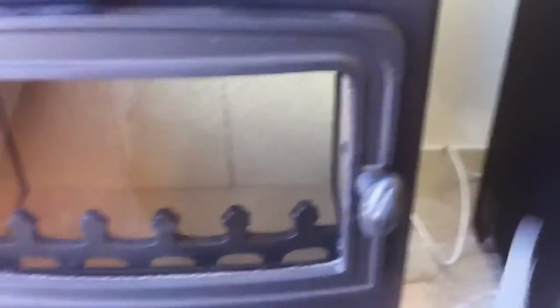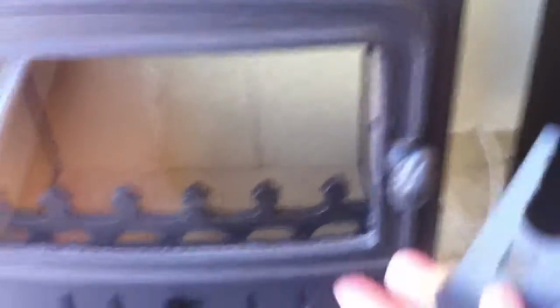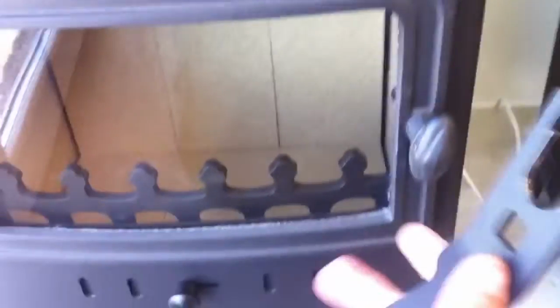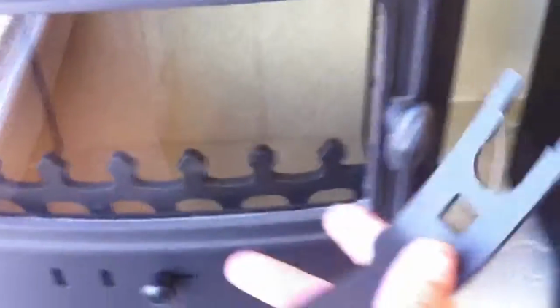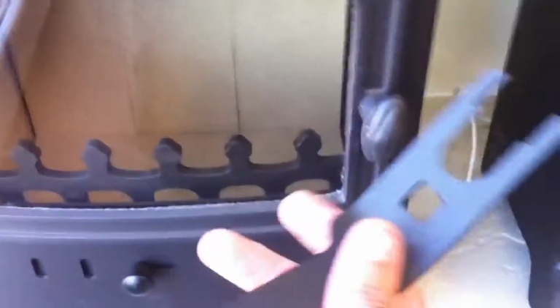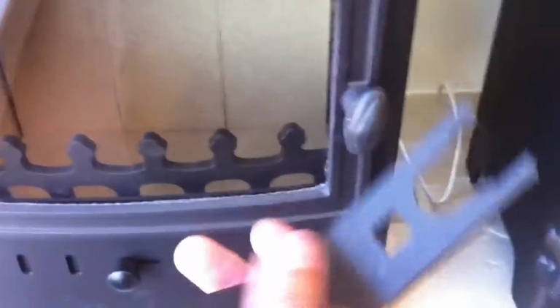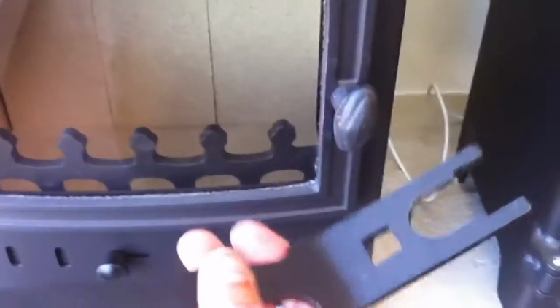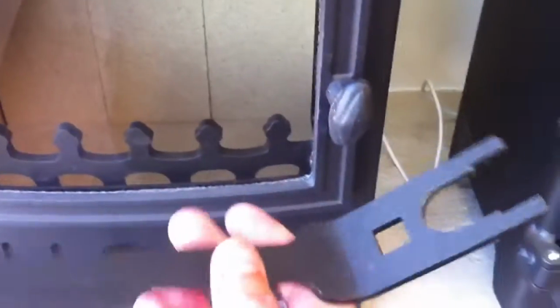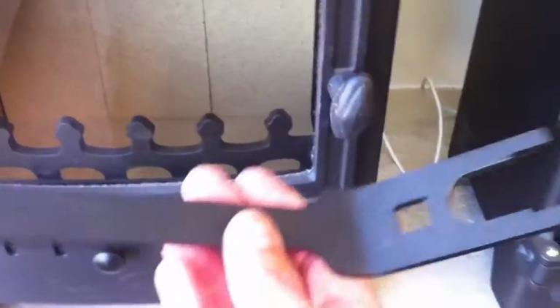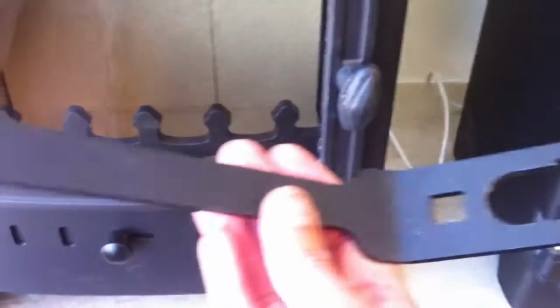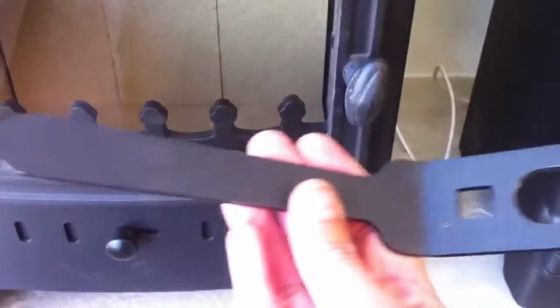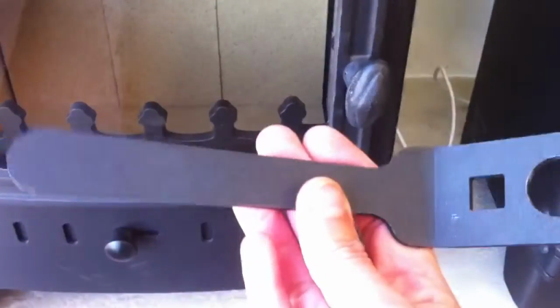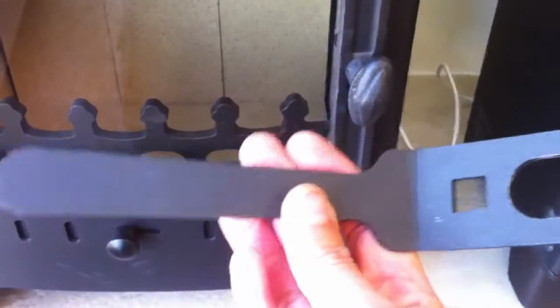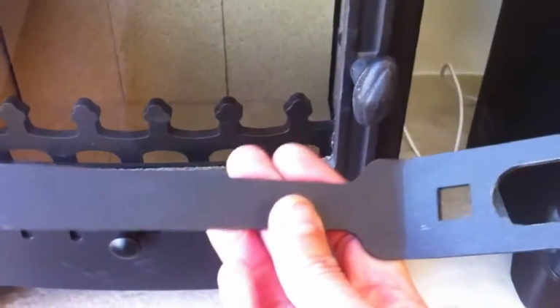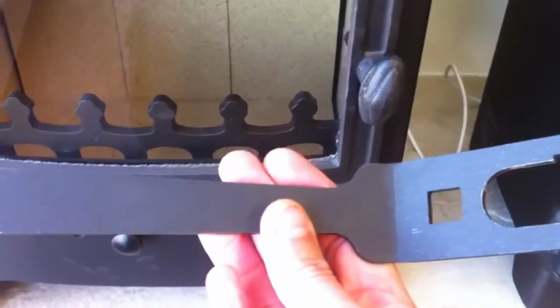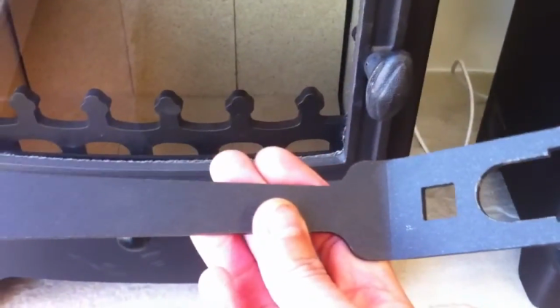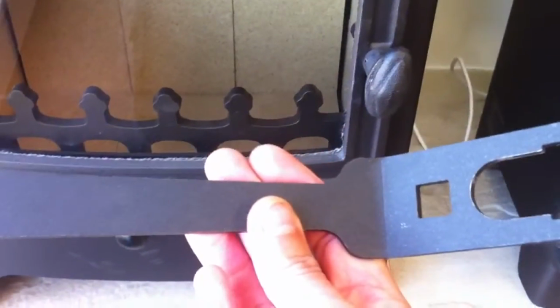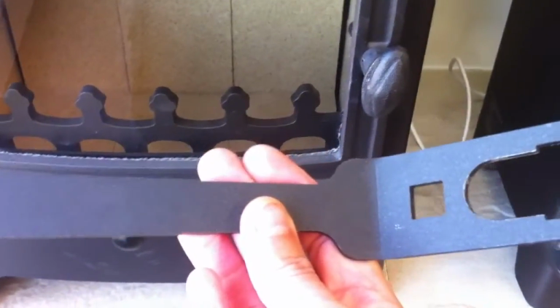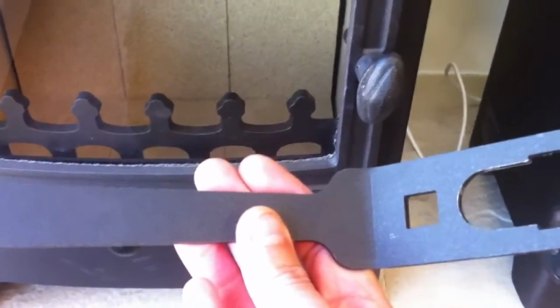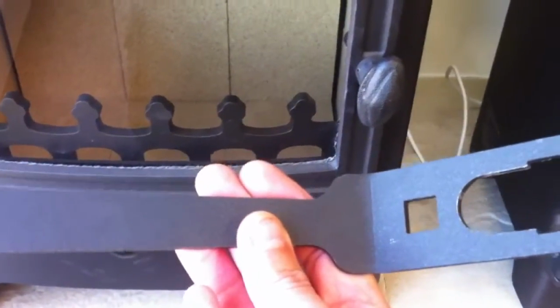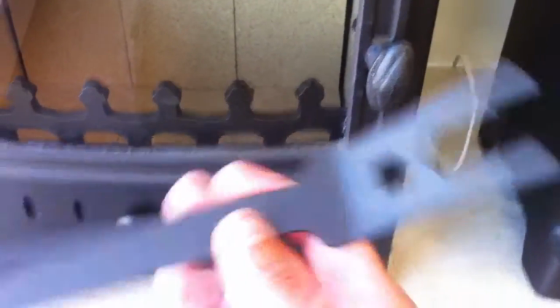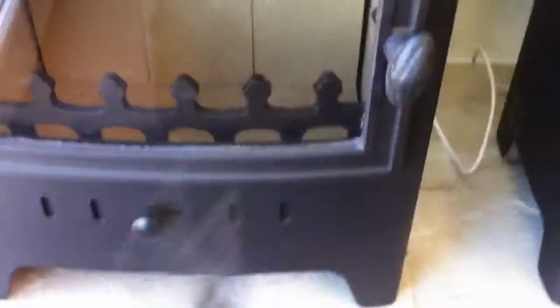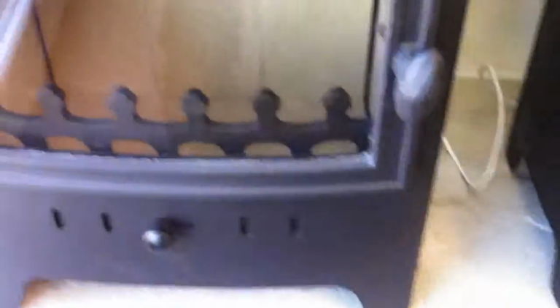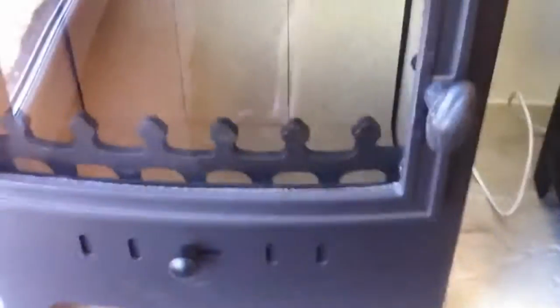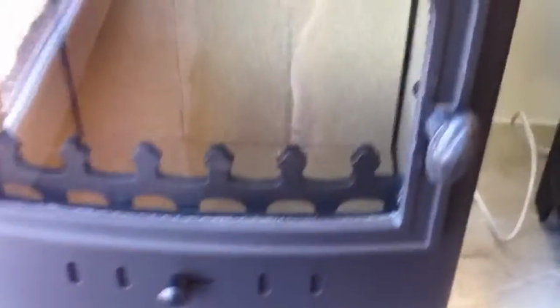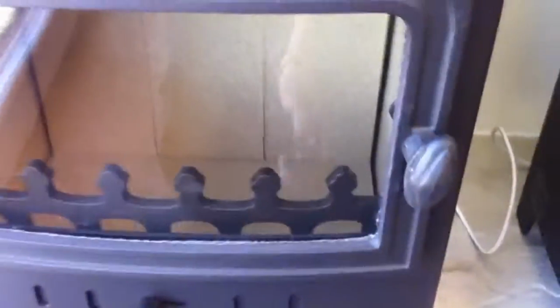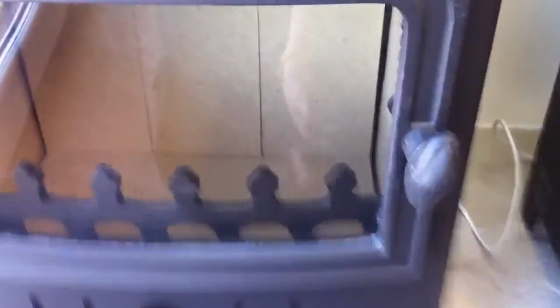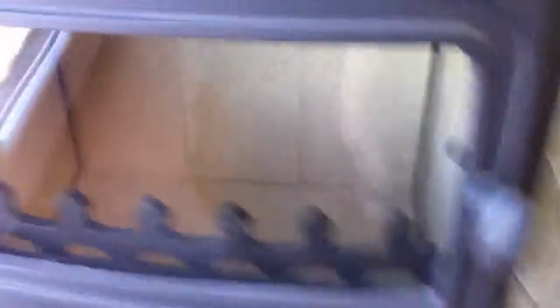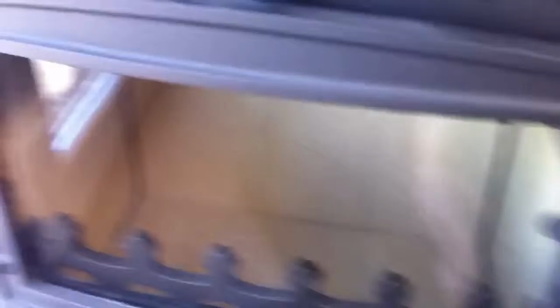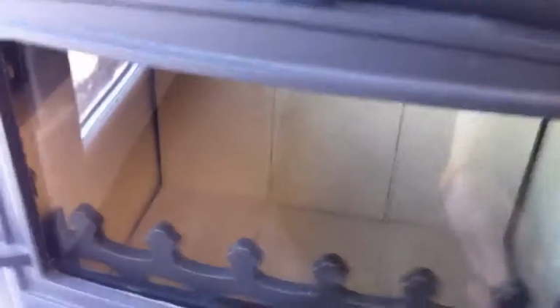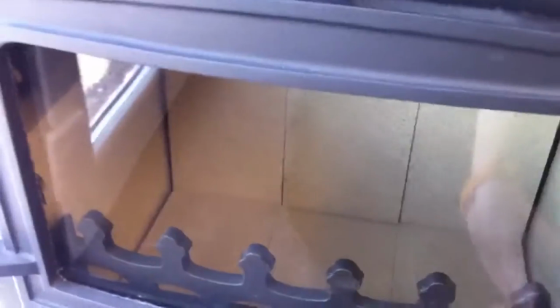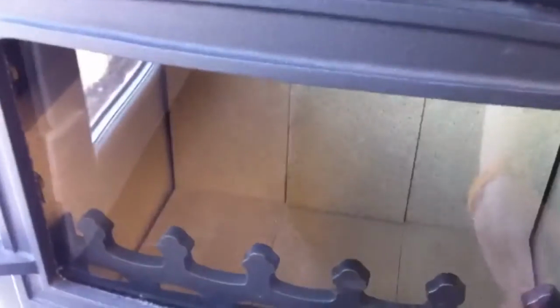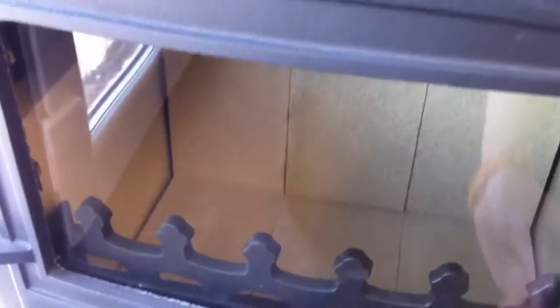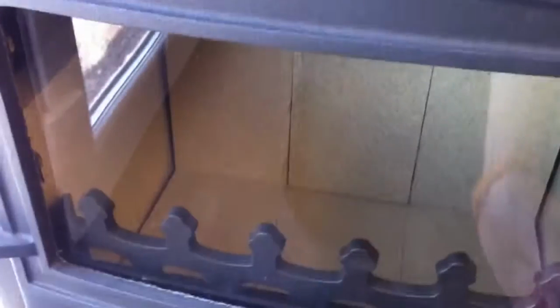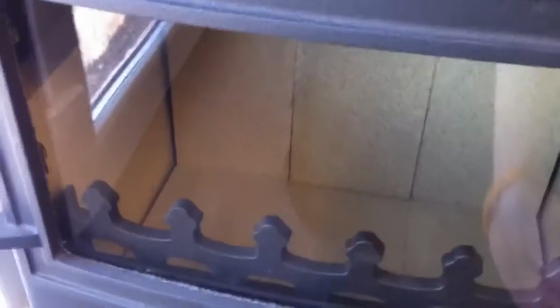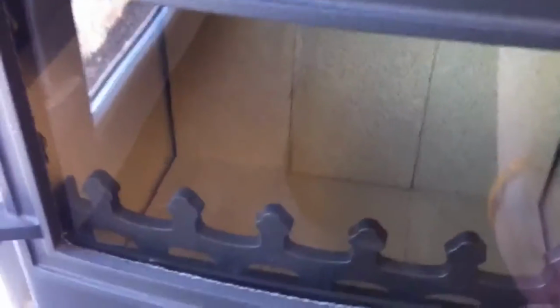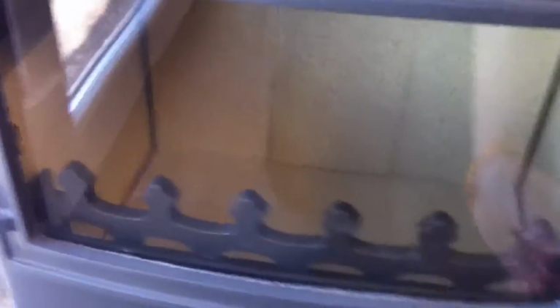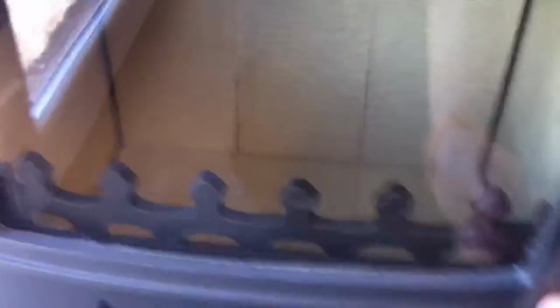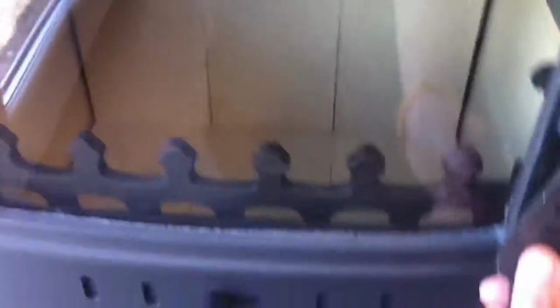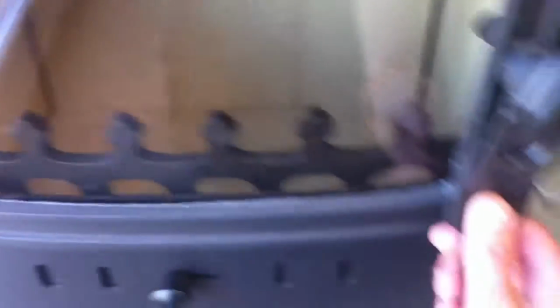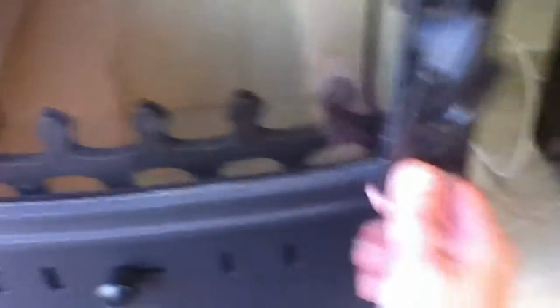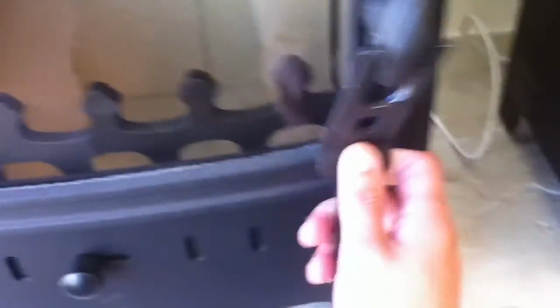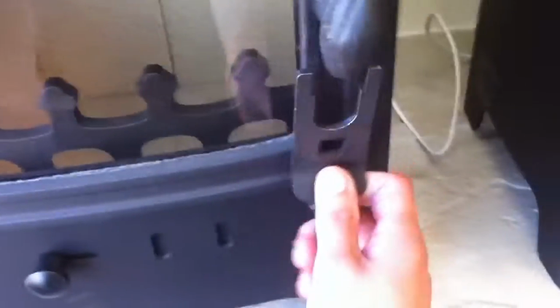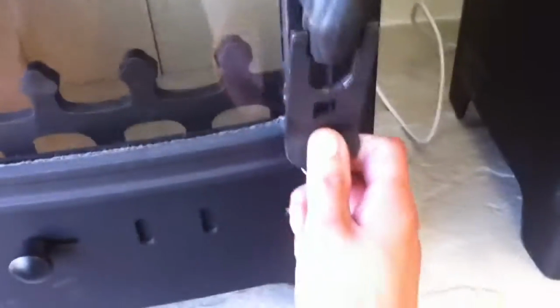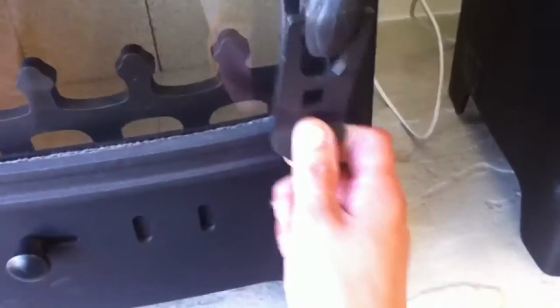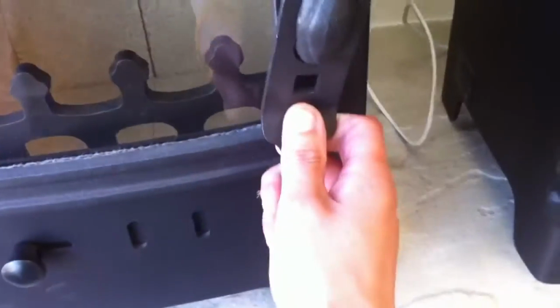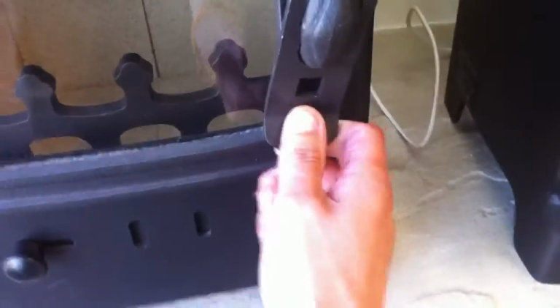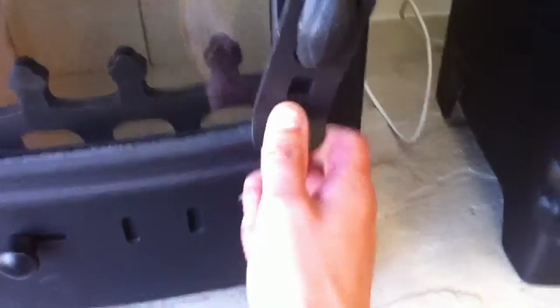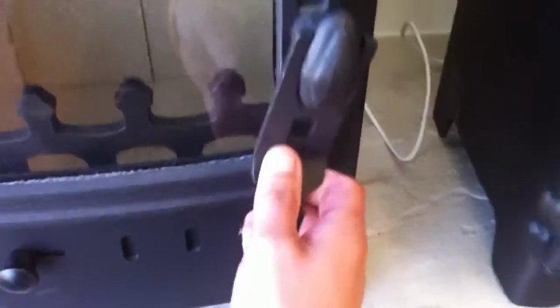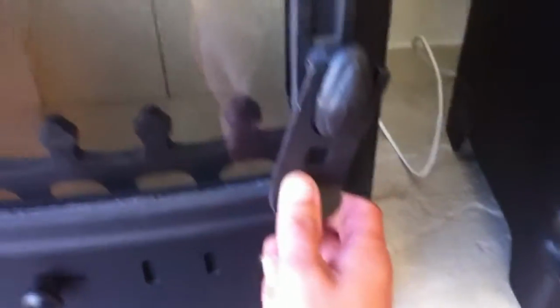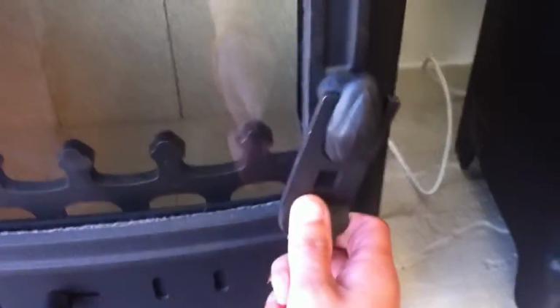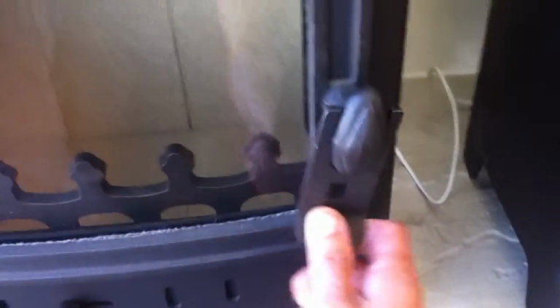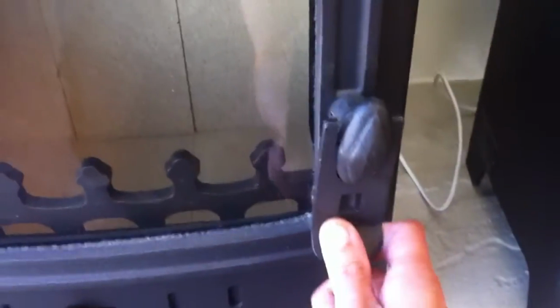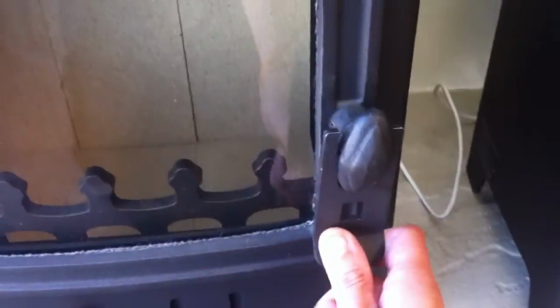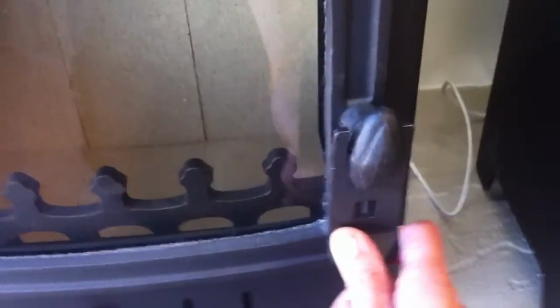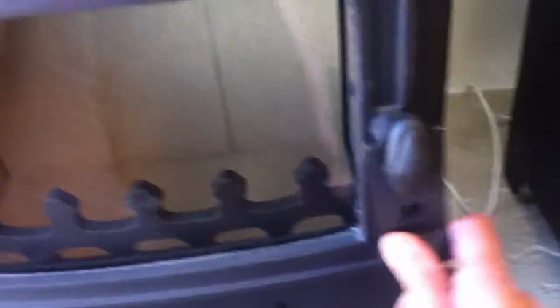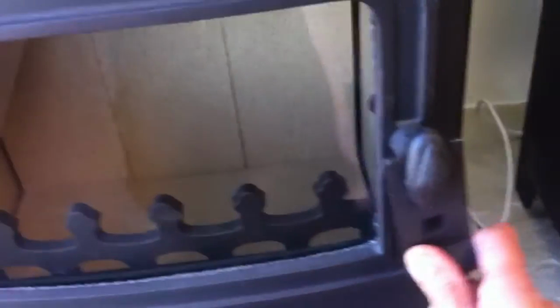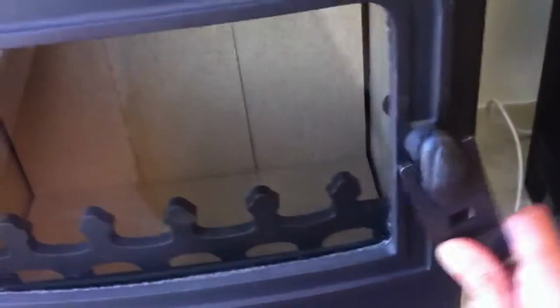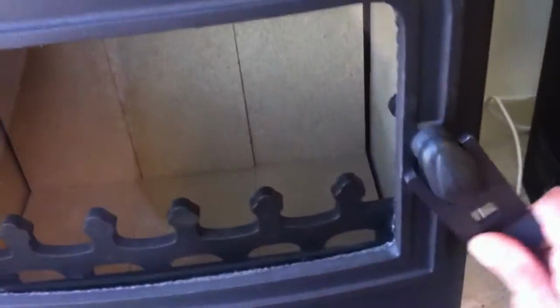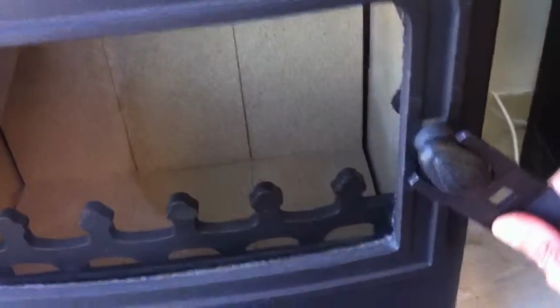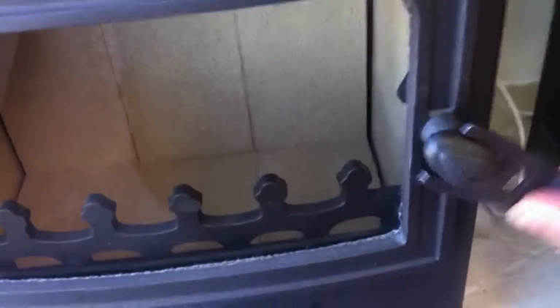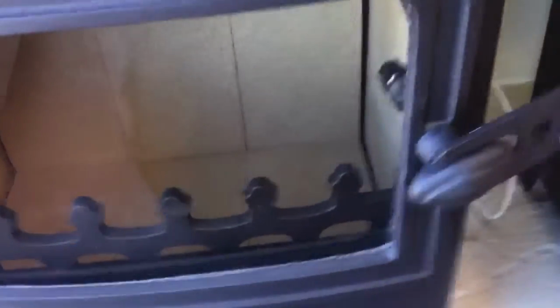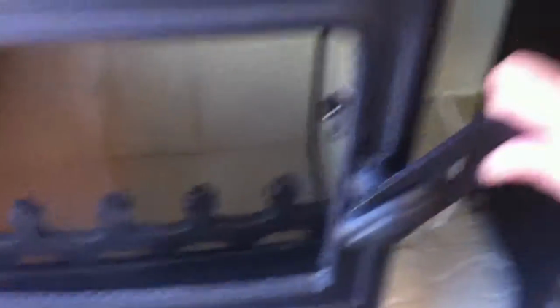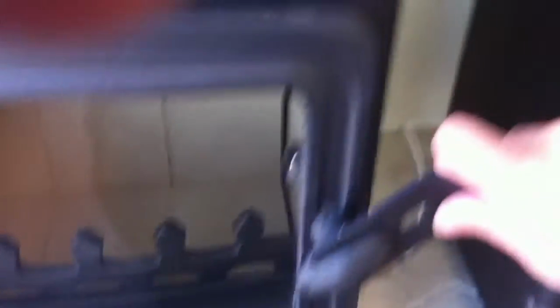It also comes with an operating tool which can be used for opening the door so you don't burn your hands when the stove's up to temperature.